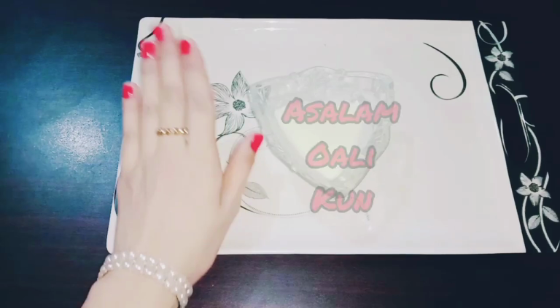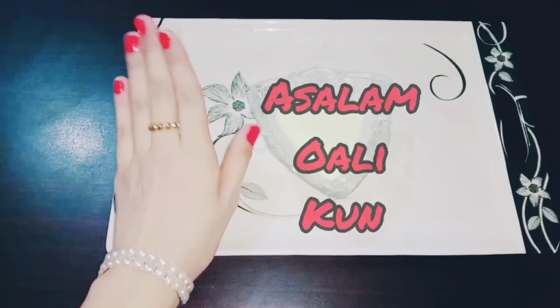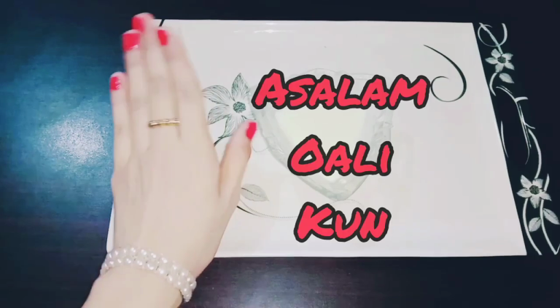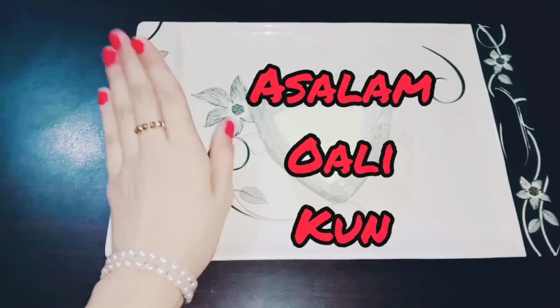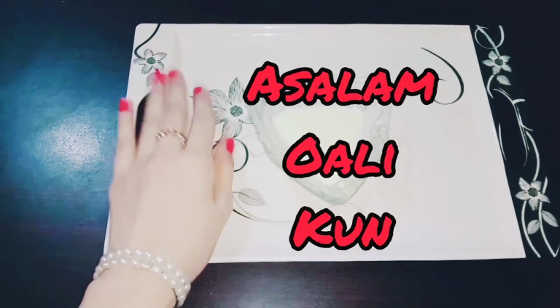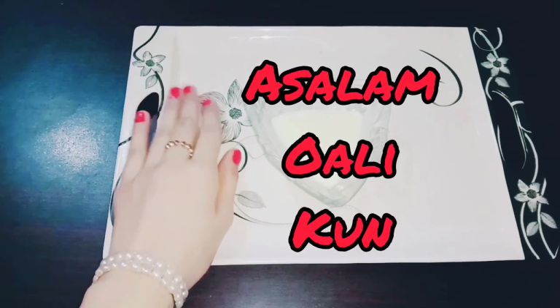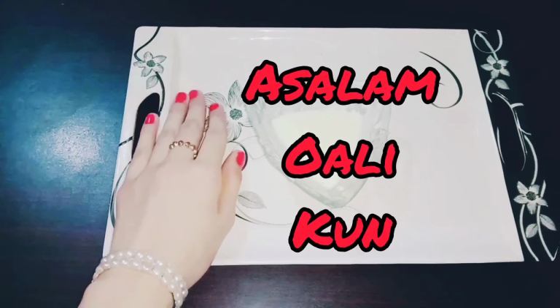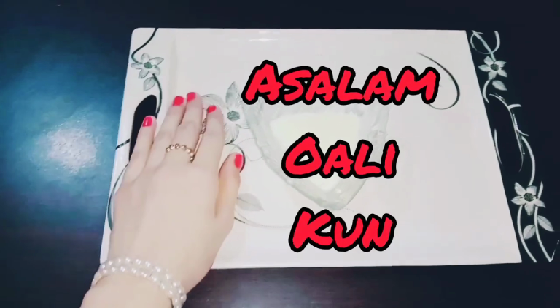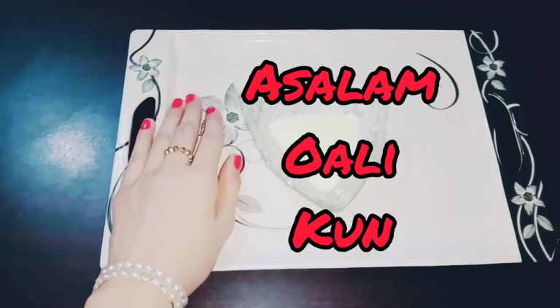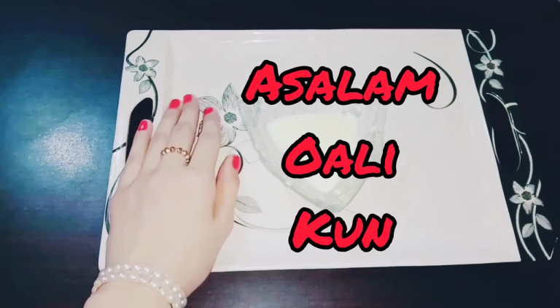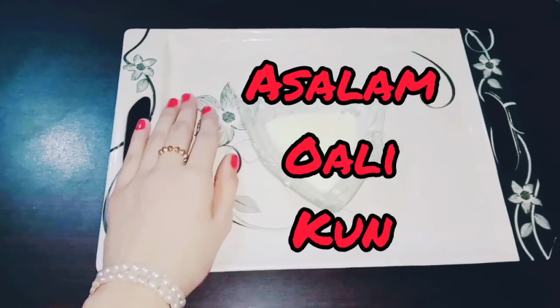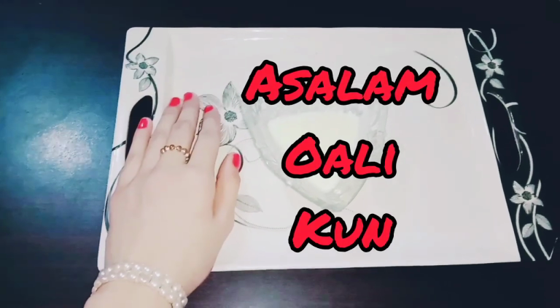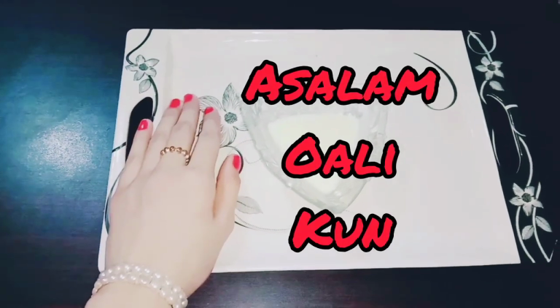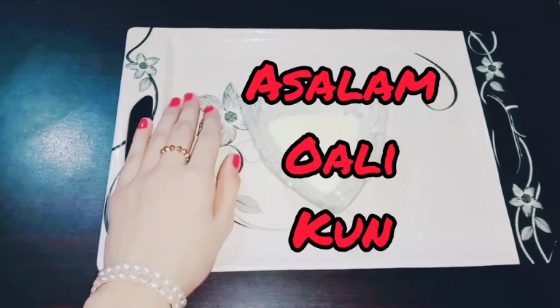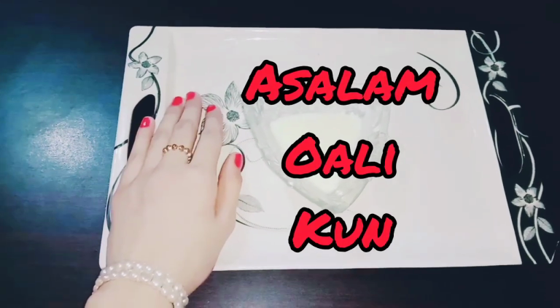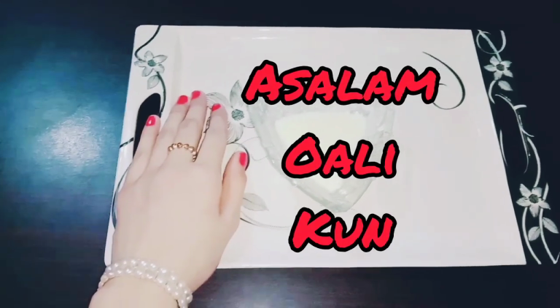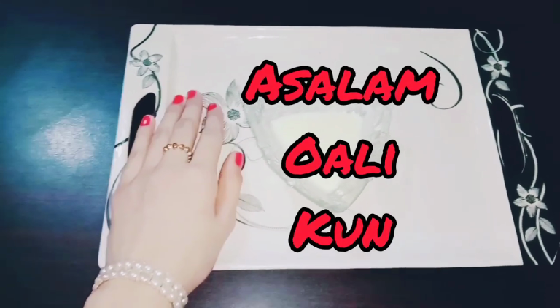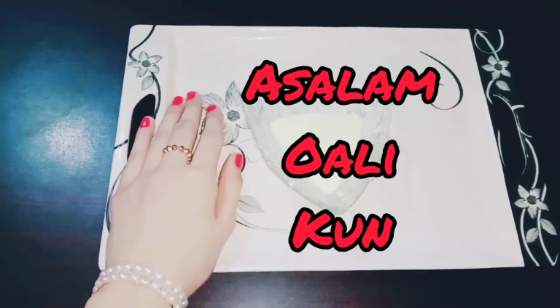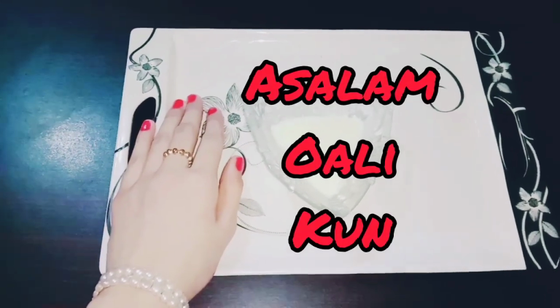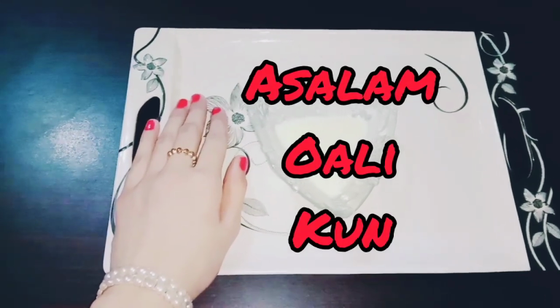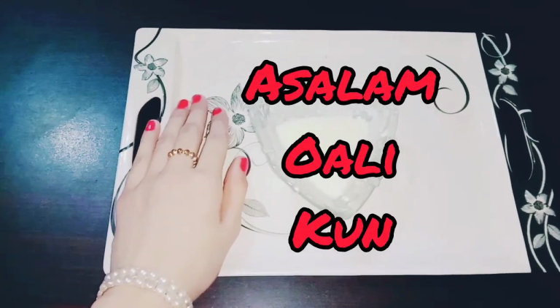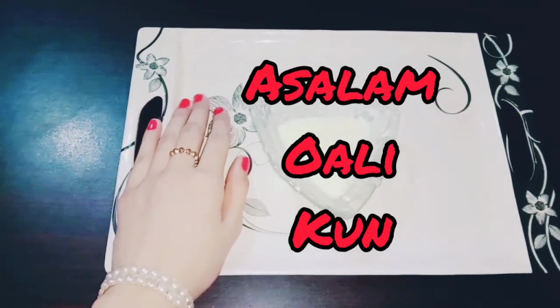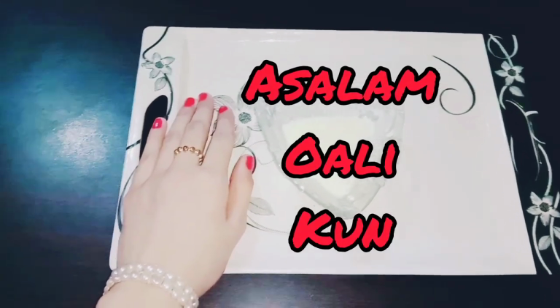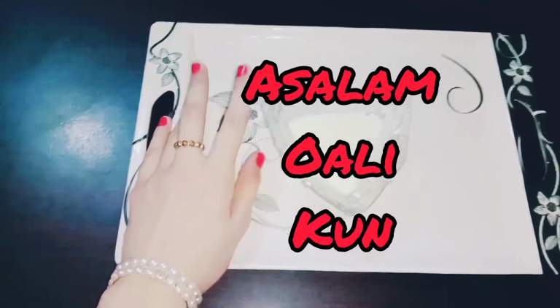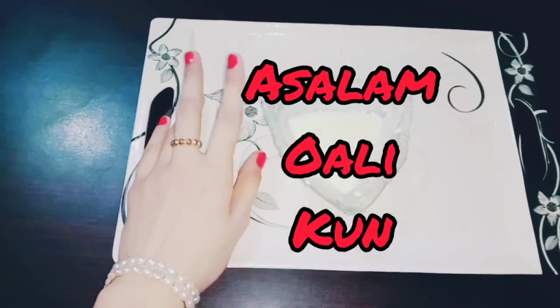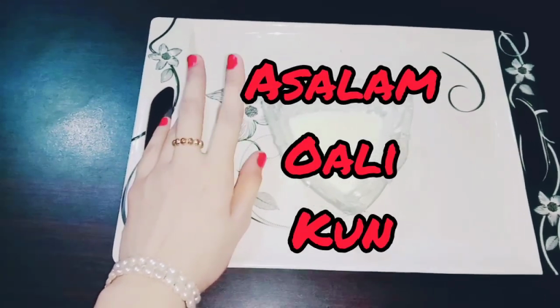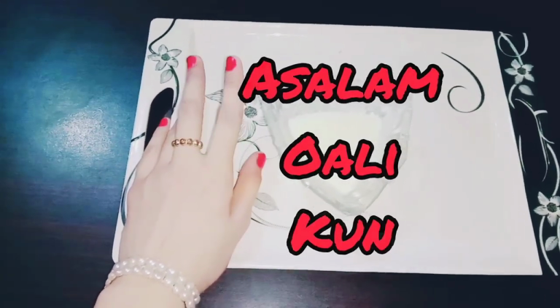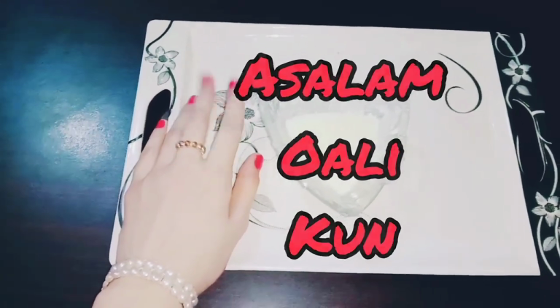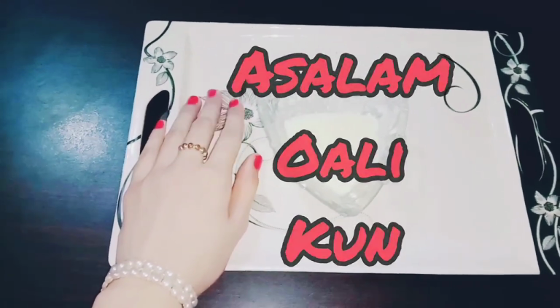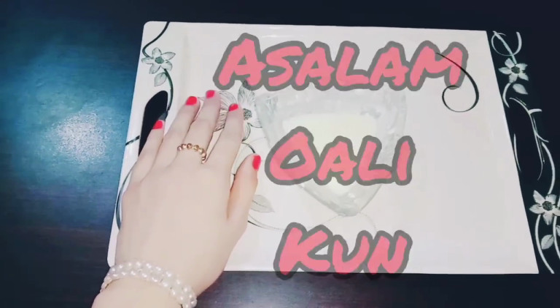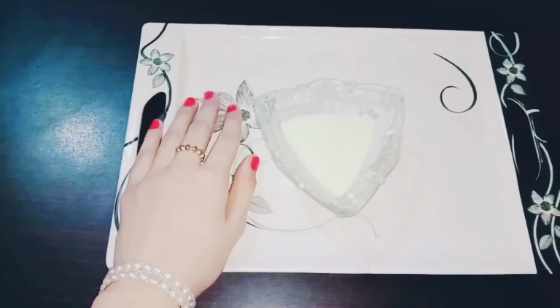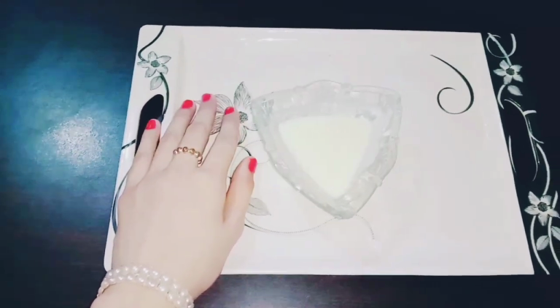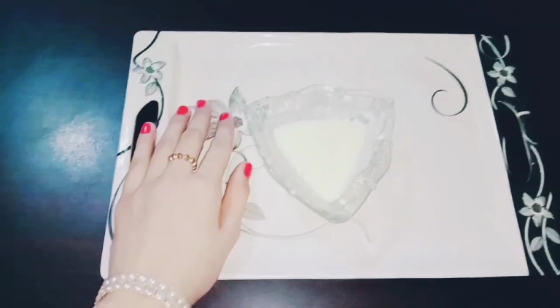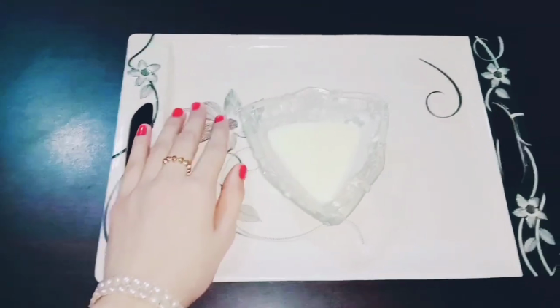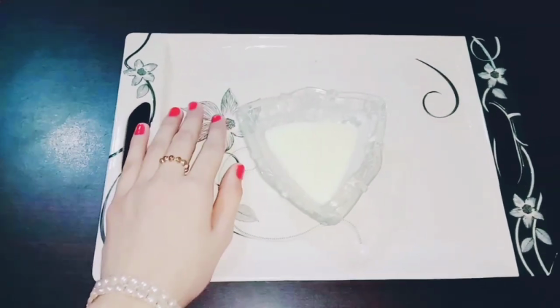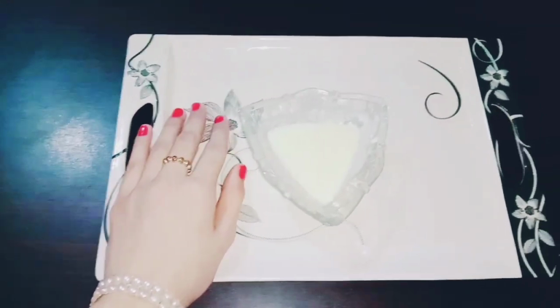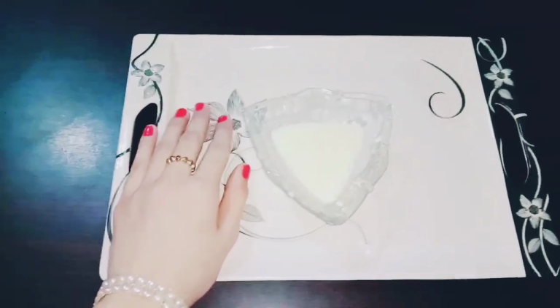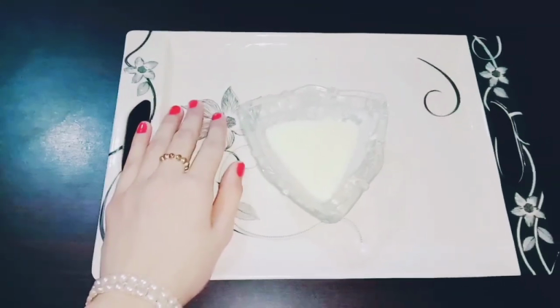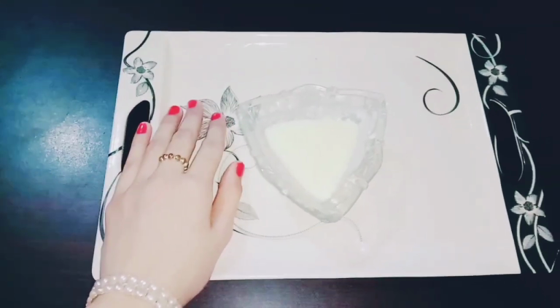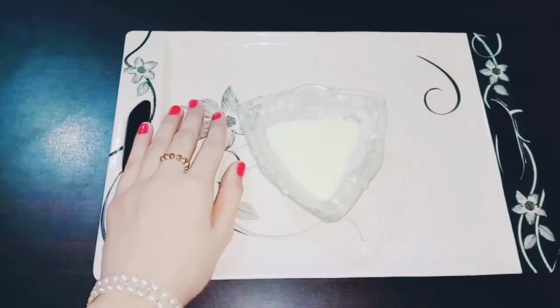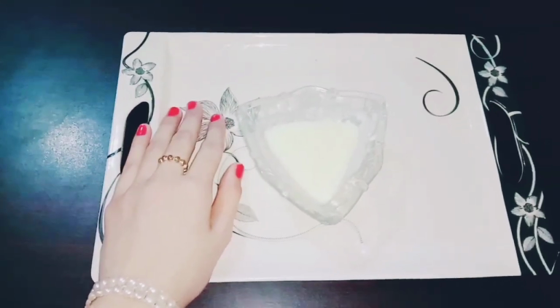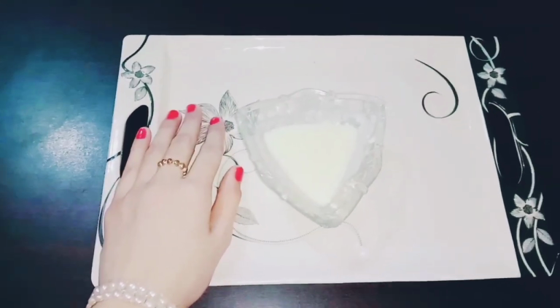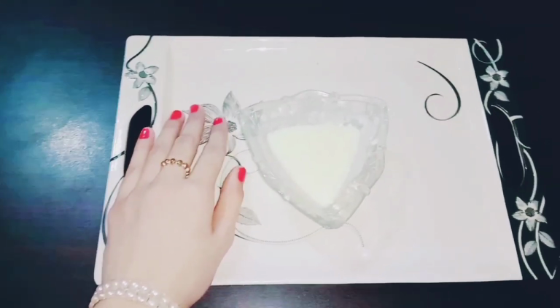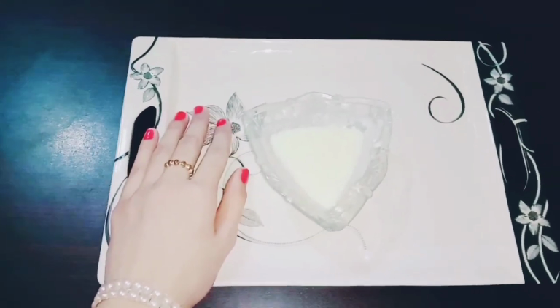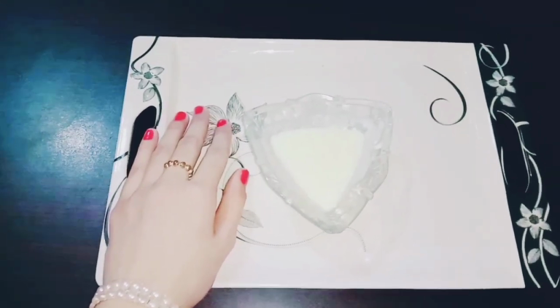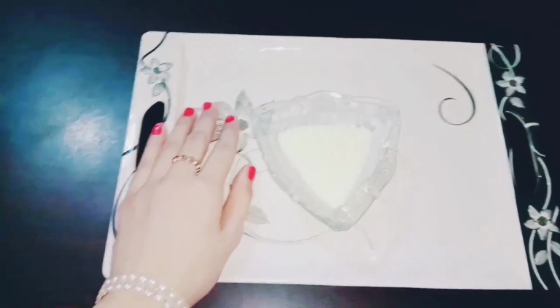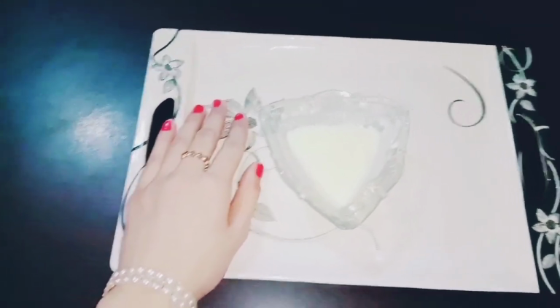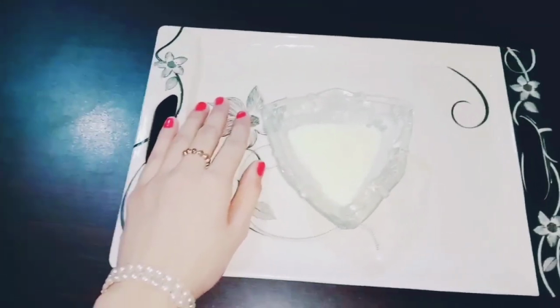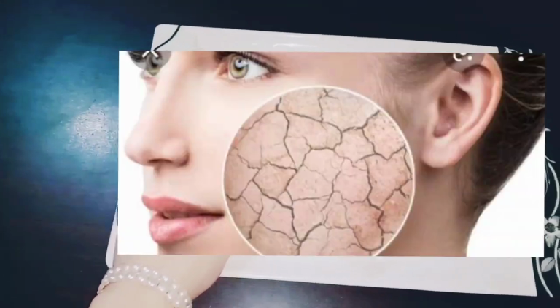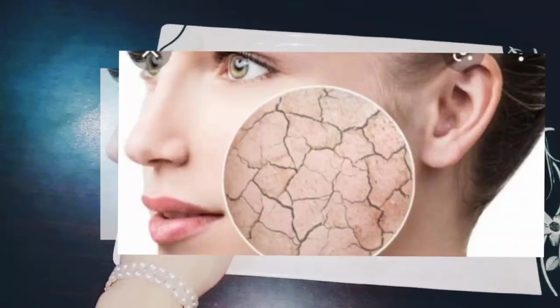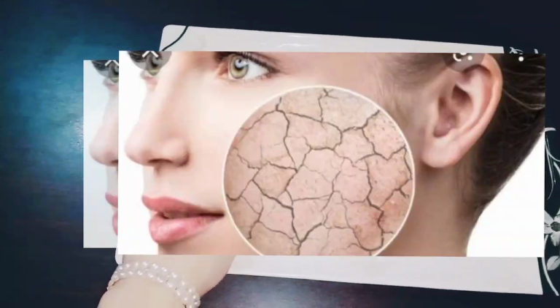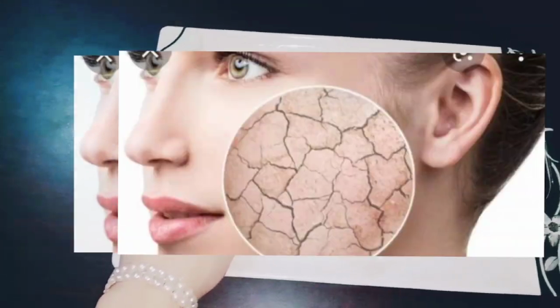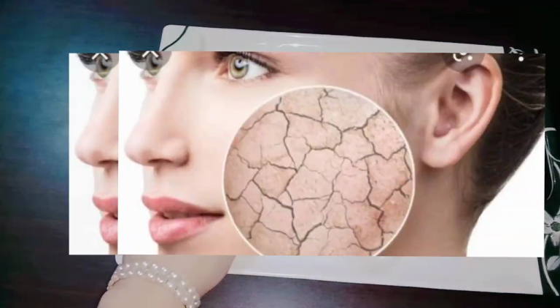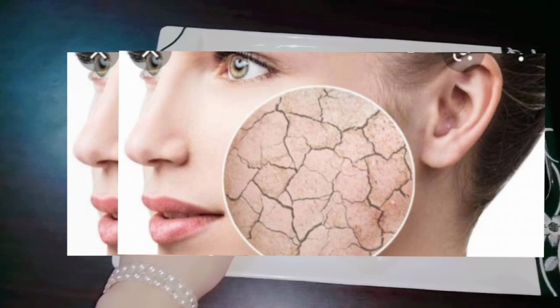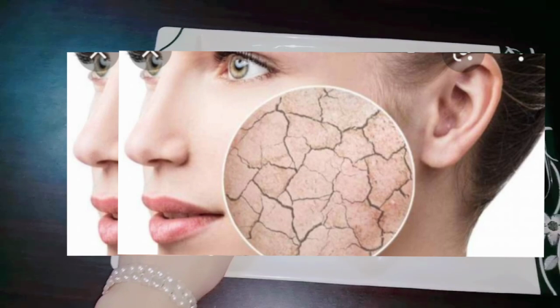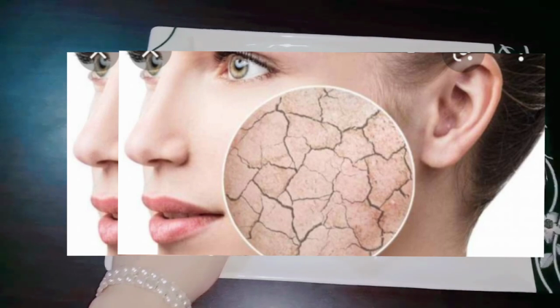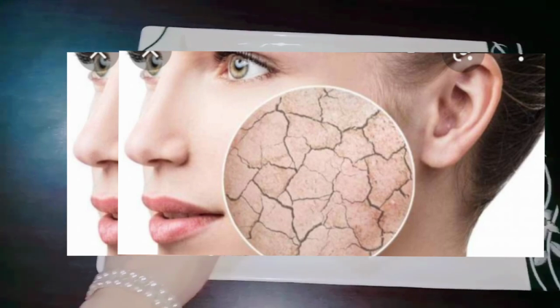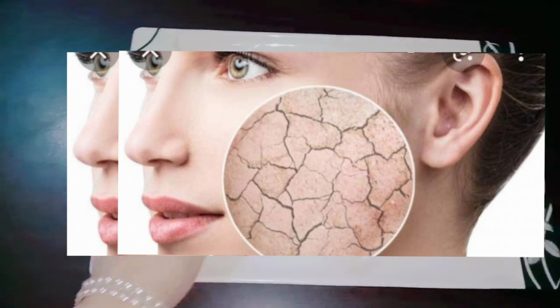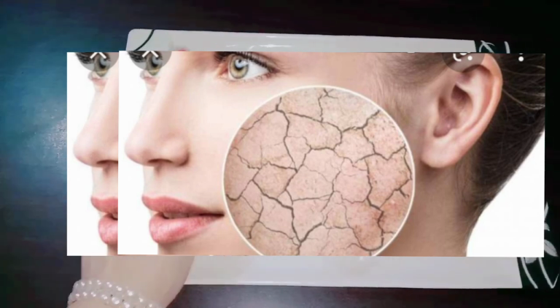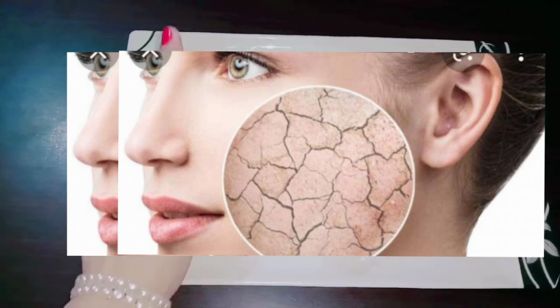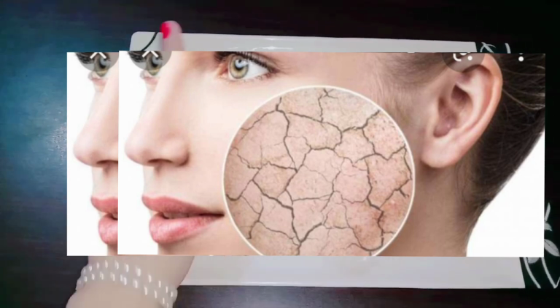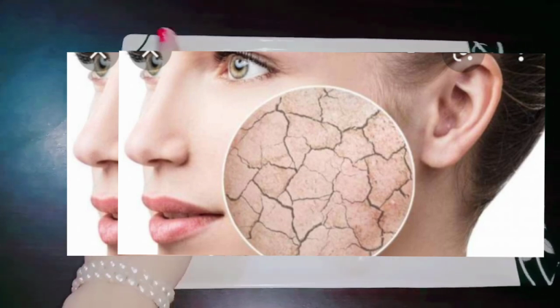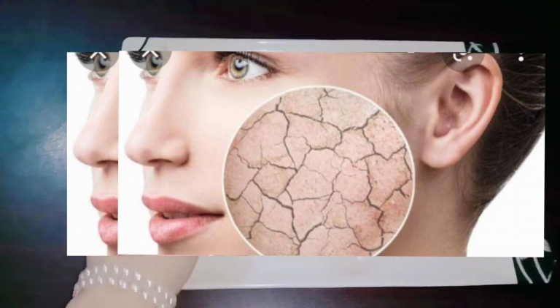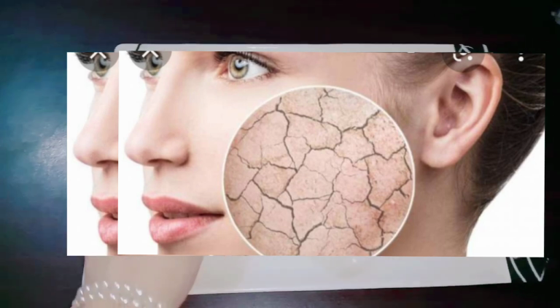Assalamualaikum, welcome back to my mama's vlog. Today I am going to share home remedies for dry skin.